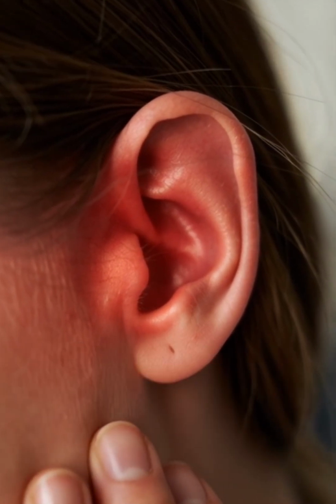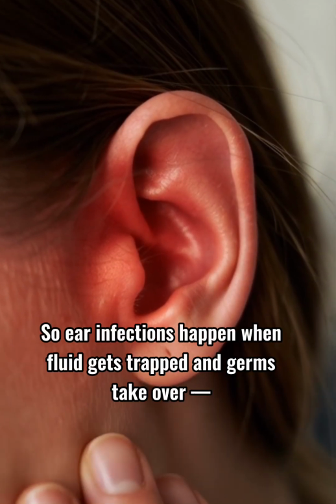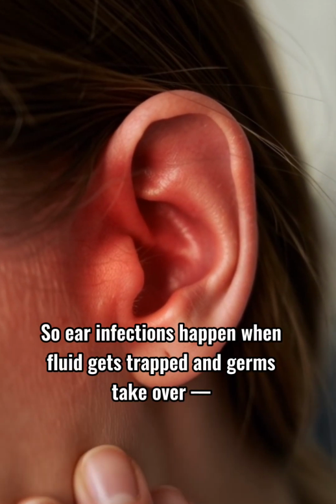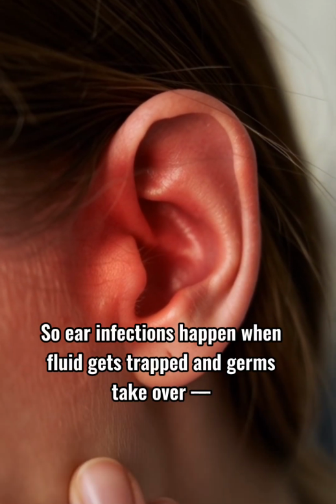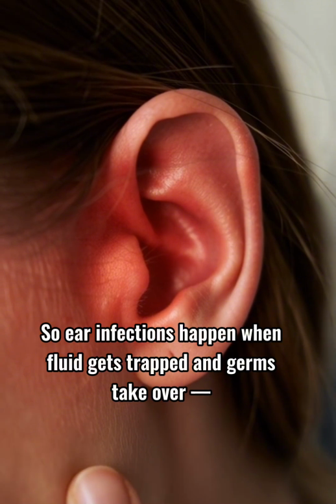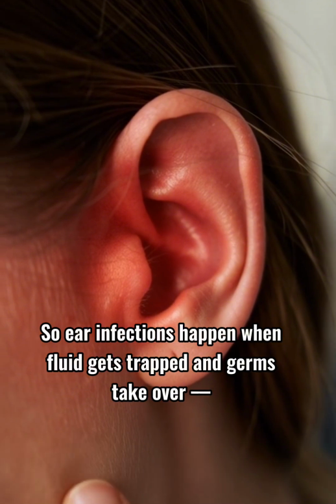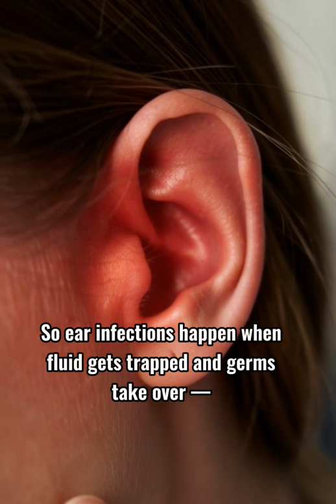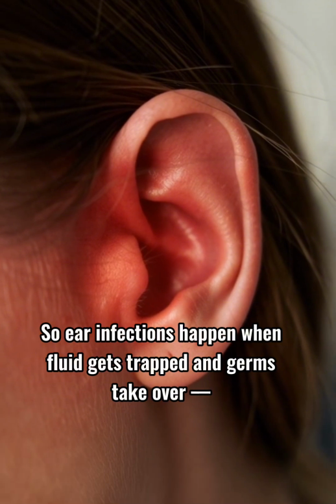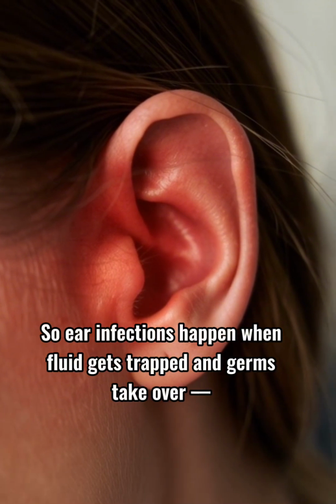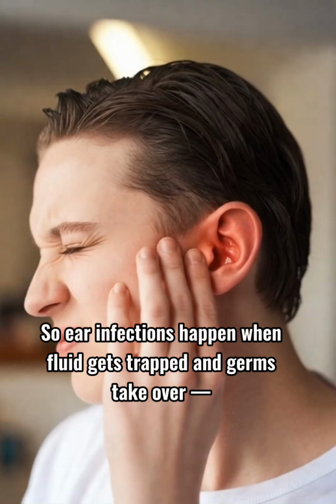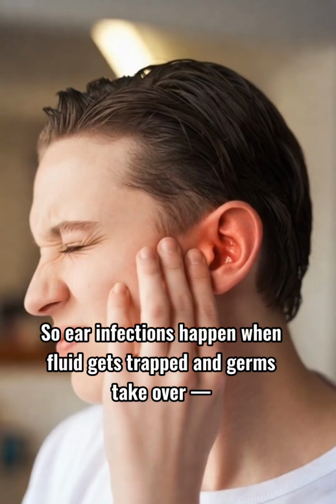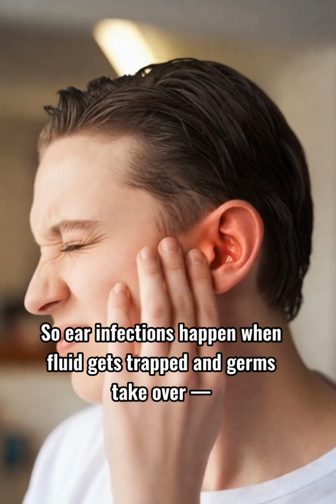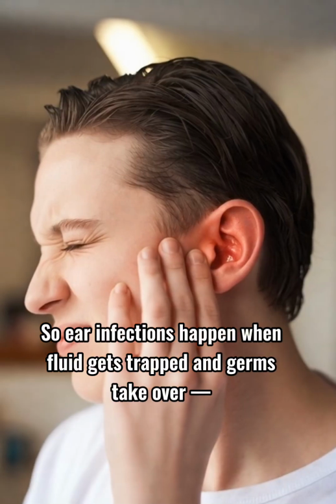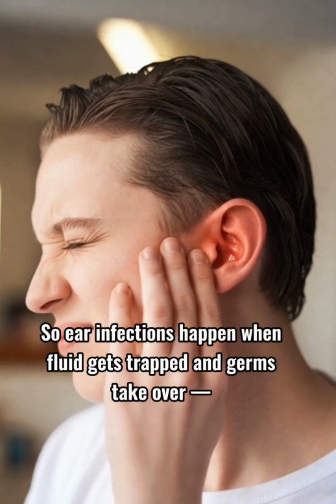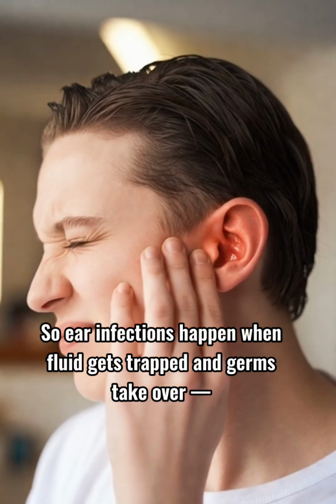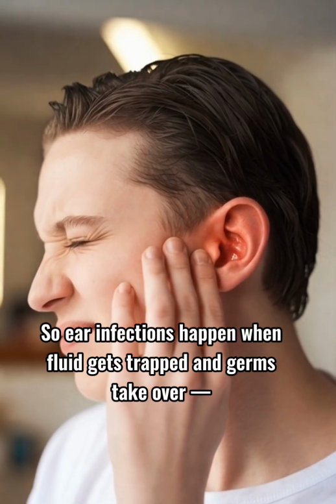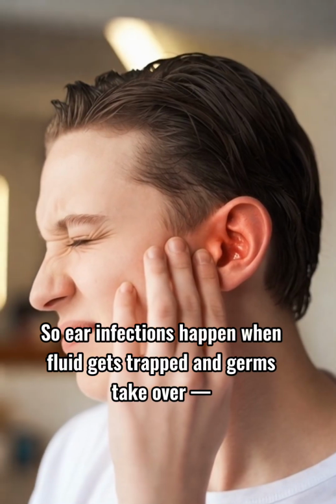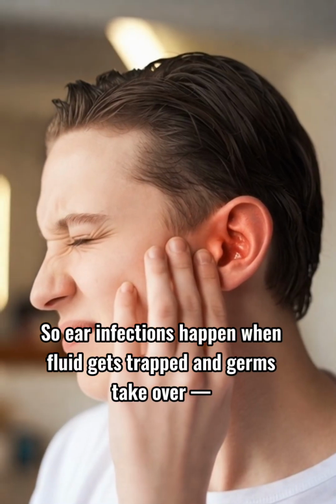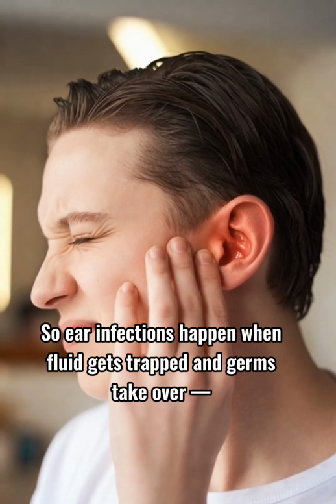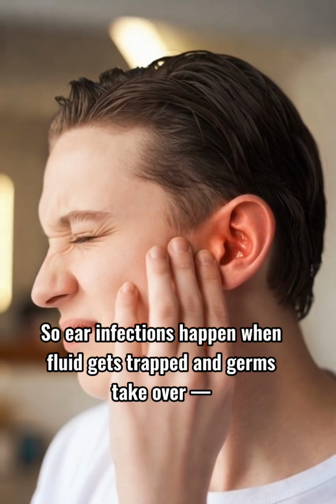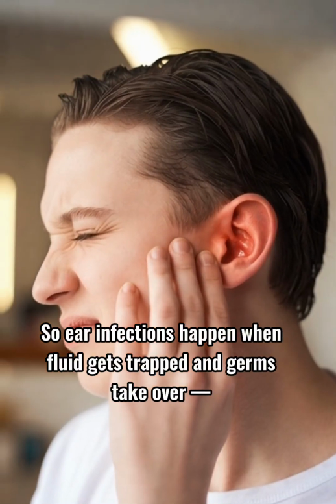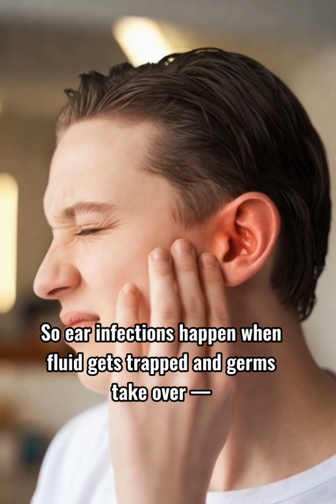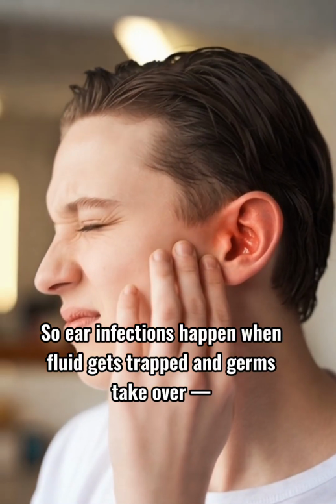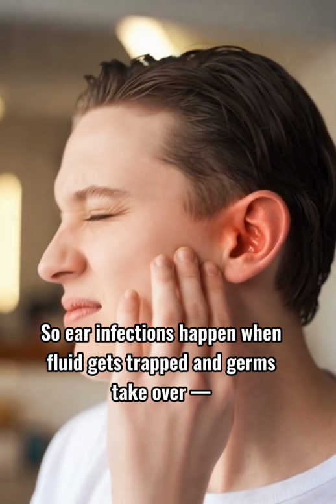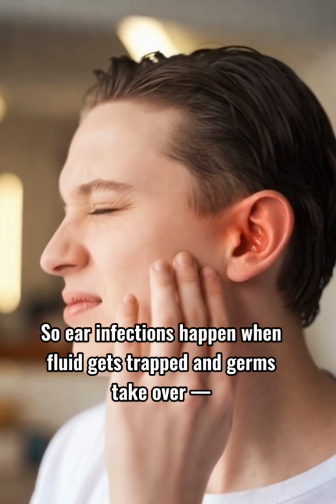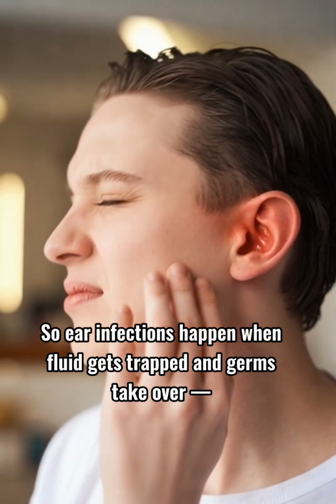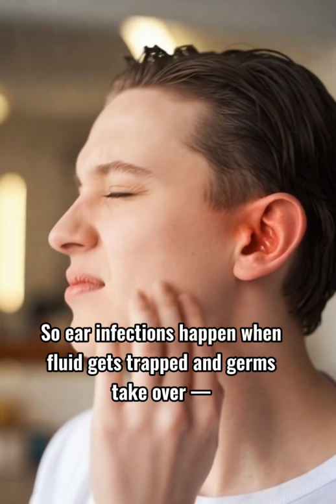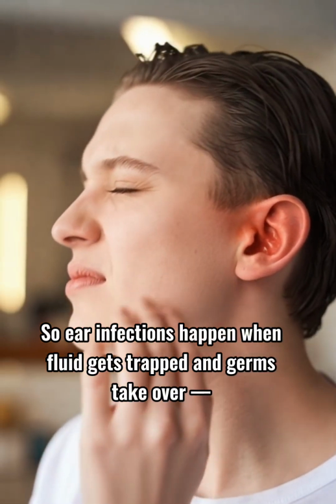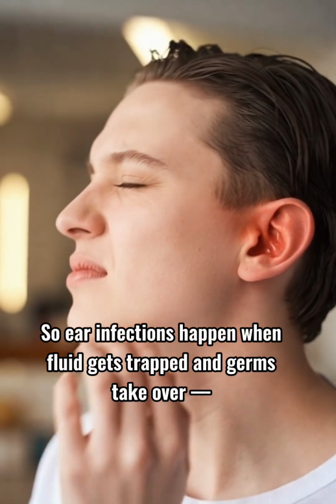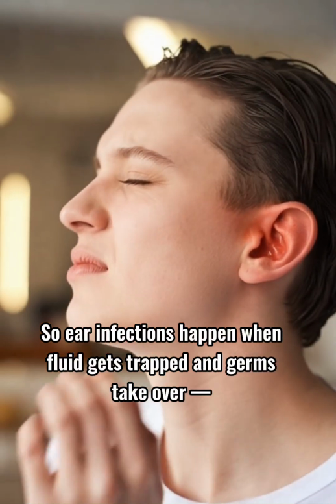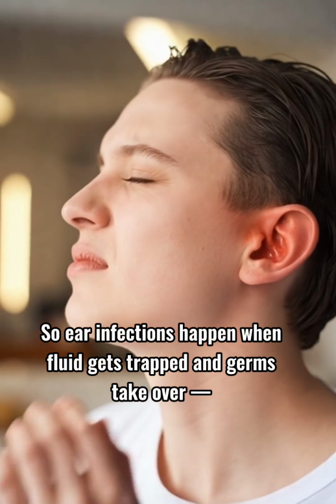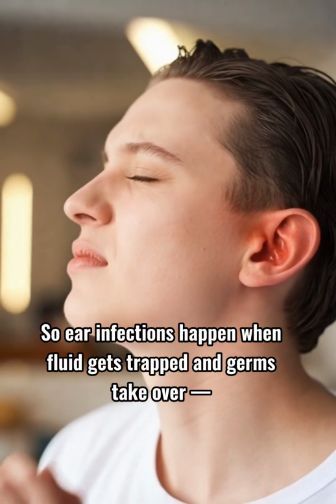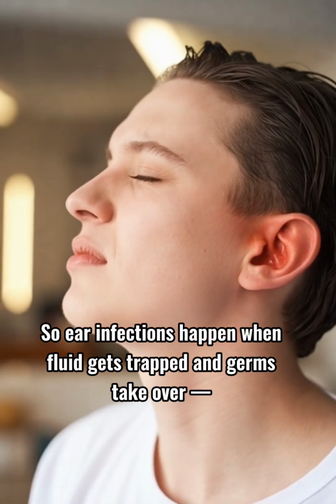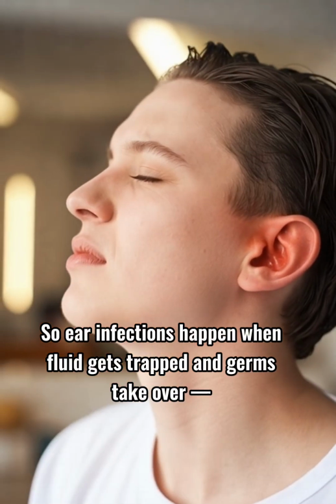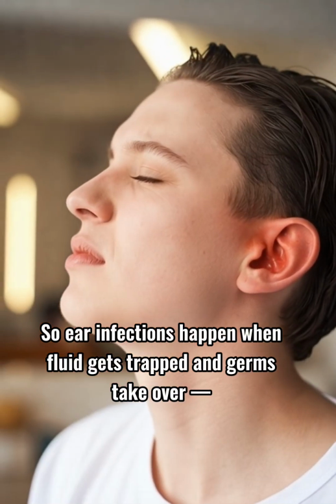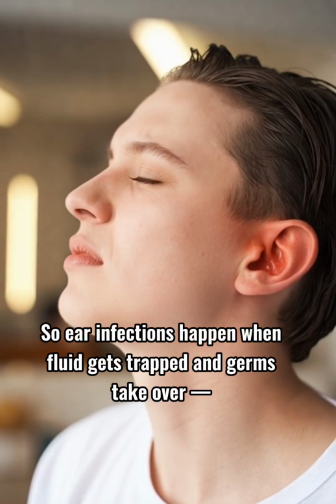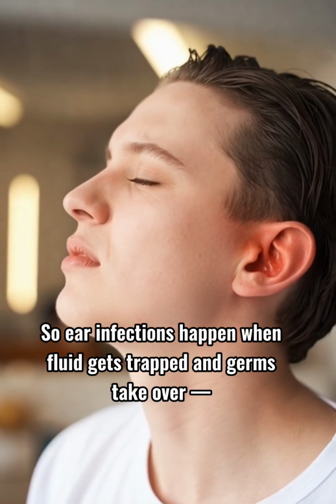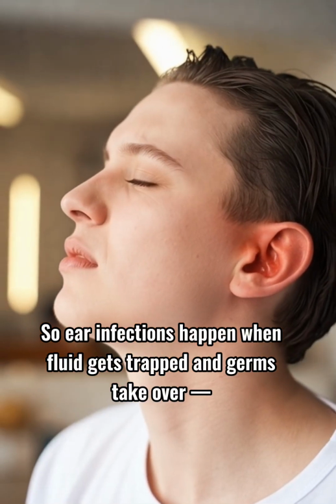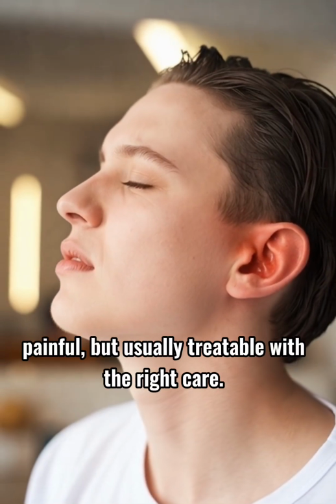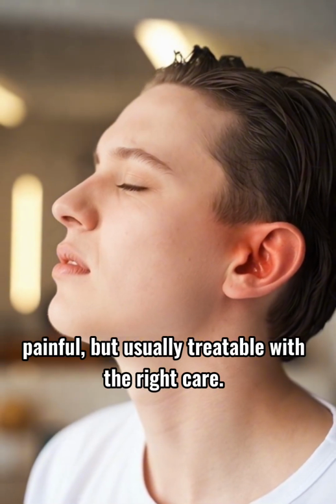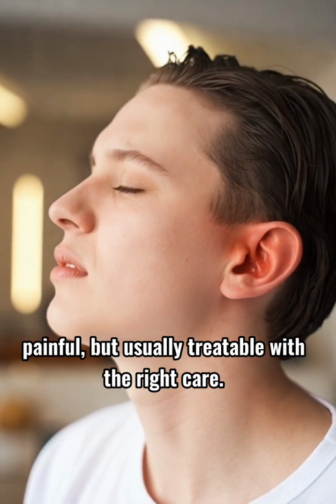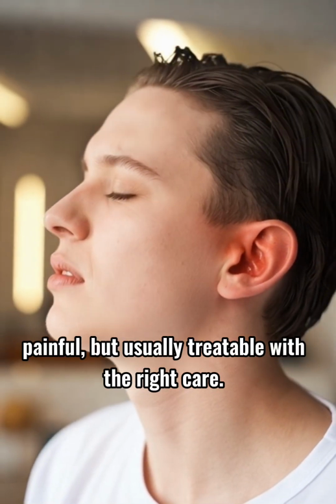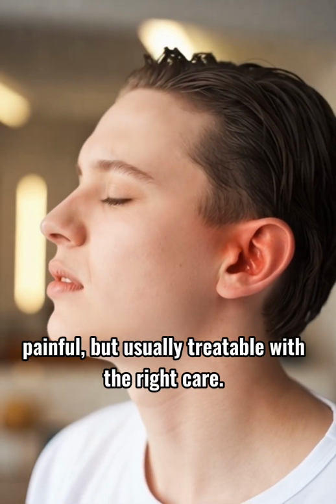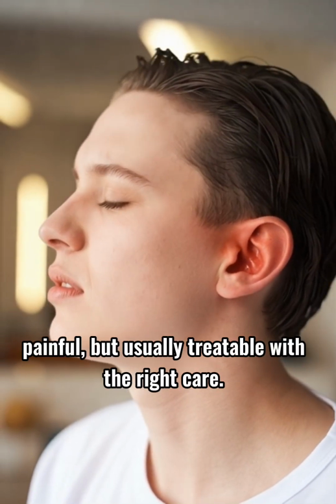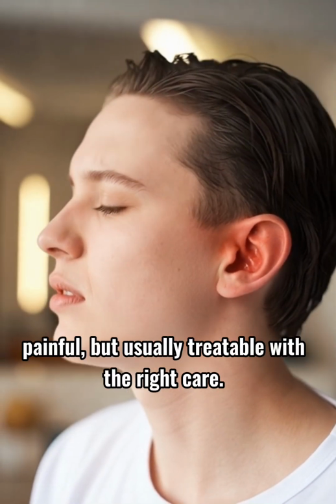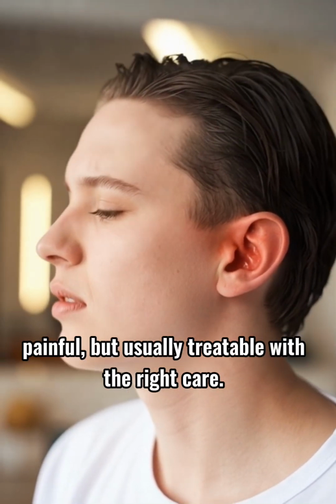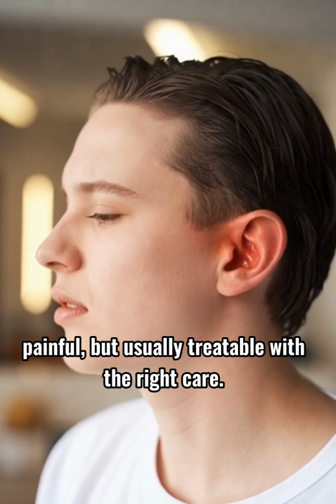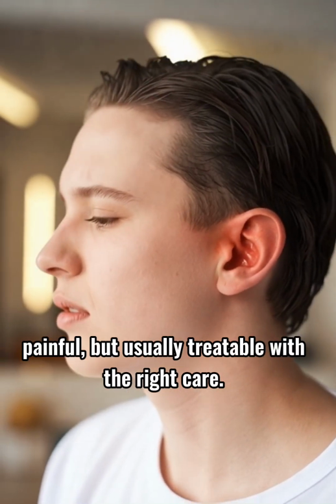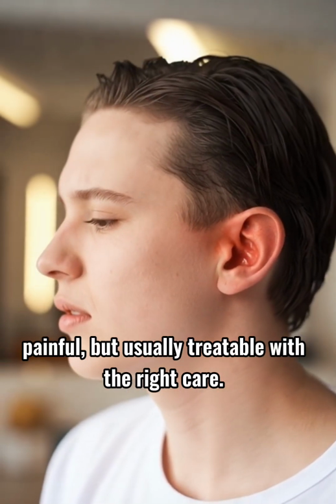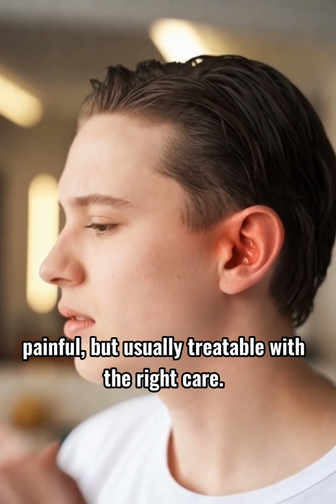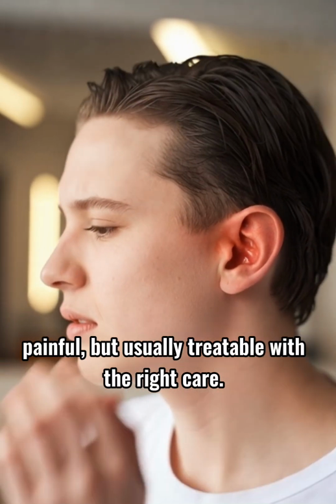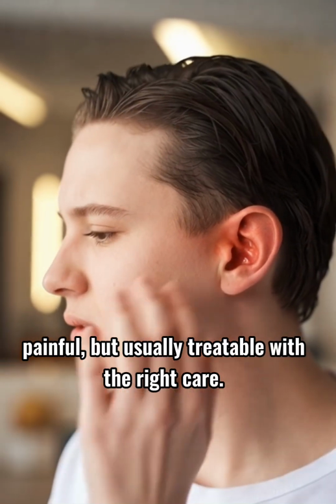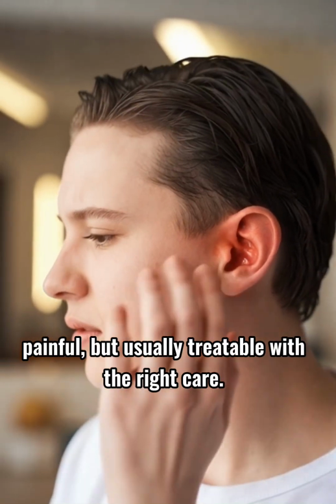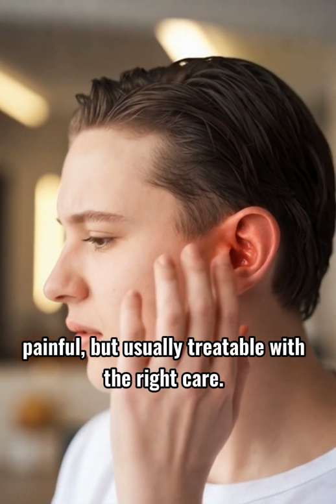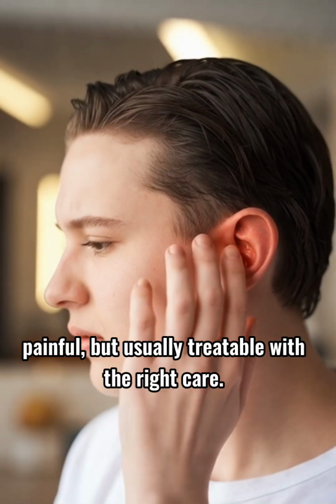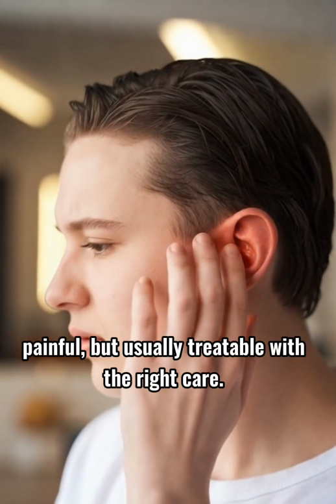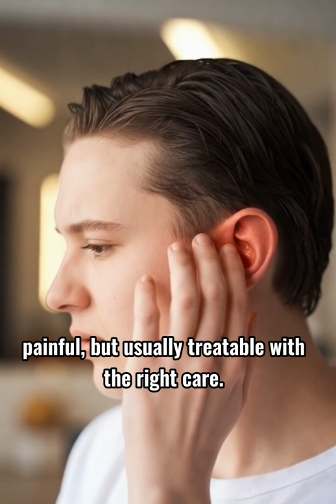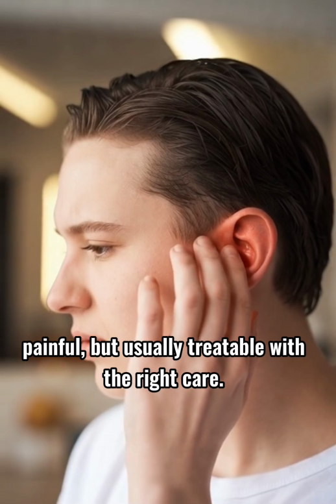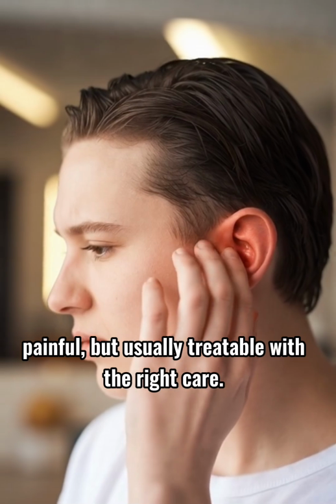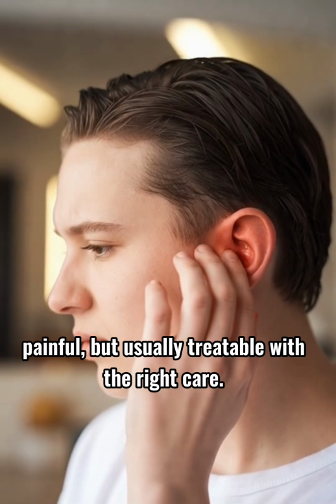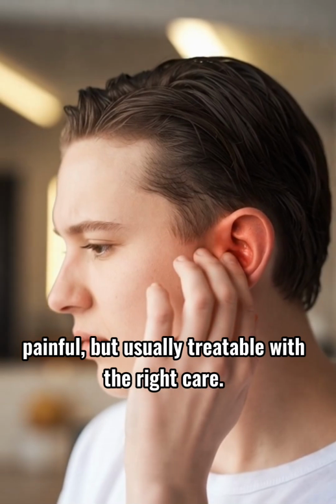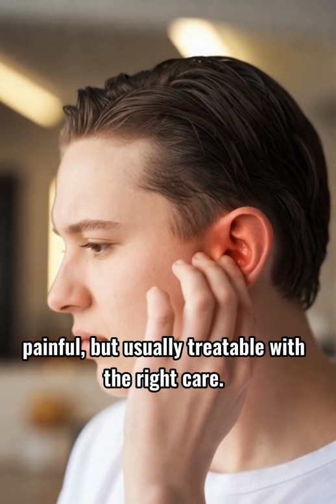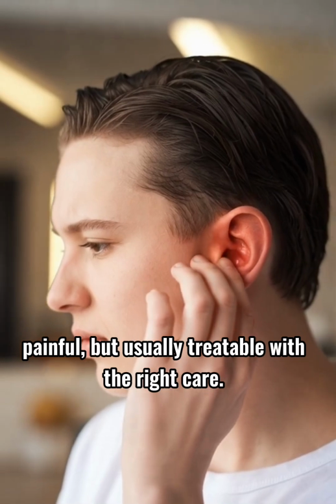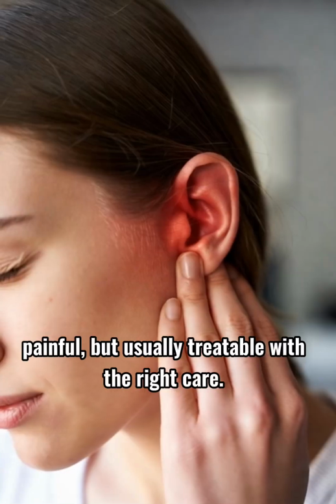Good hygiene and avoiding cigarette smoke also help prevent them. So ear infections happen when fluid gets trapped and germs take over — painful, but usually treatable with the right care.